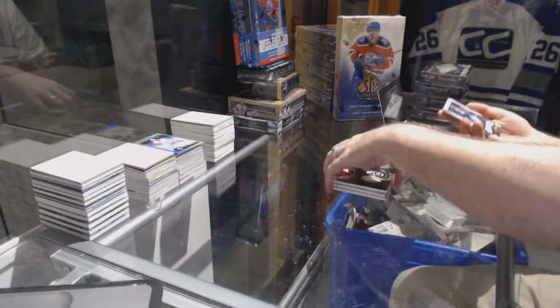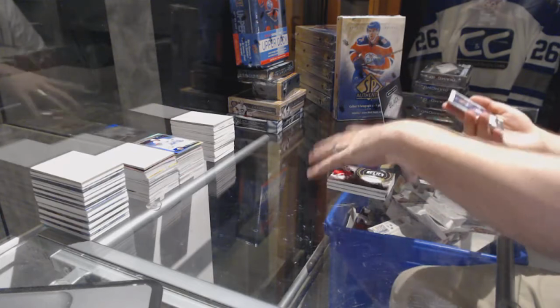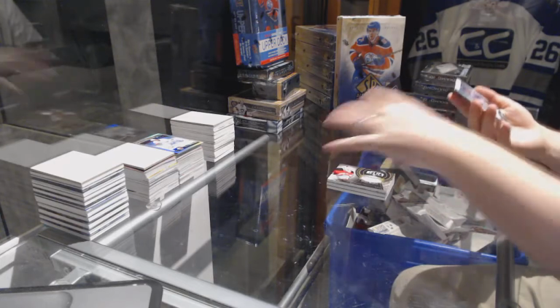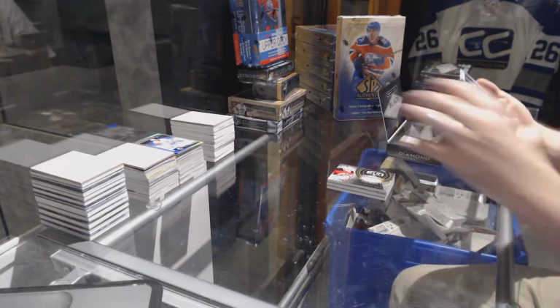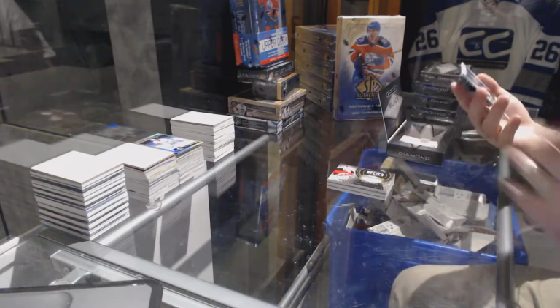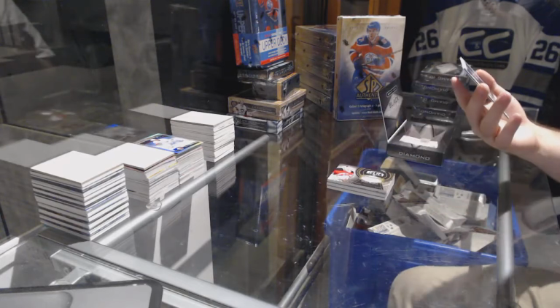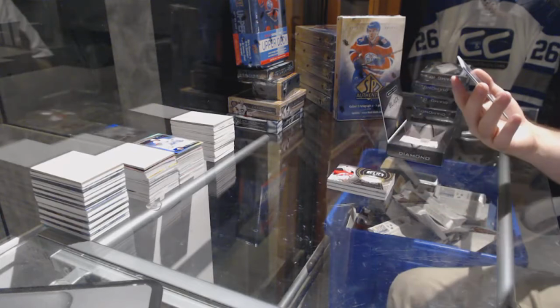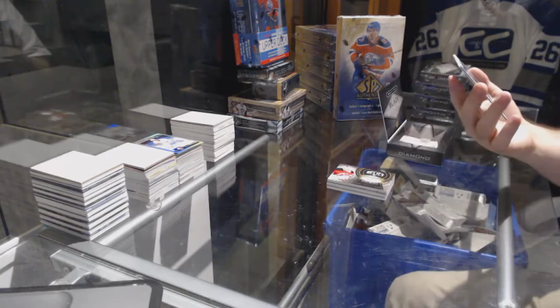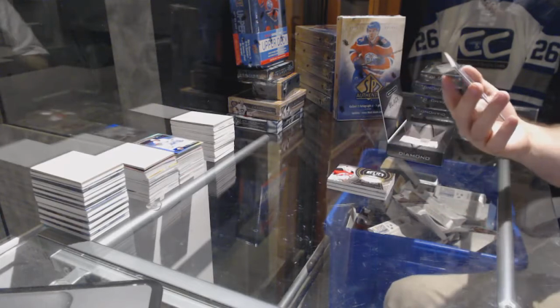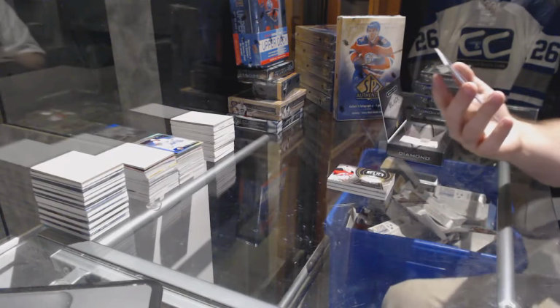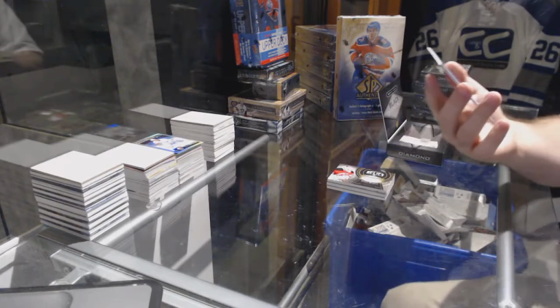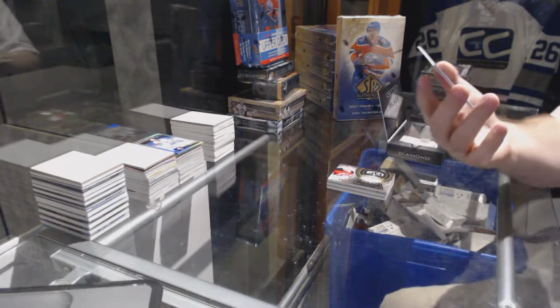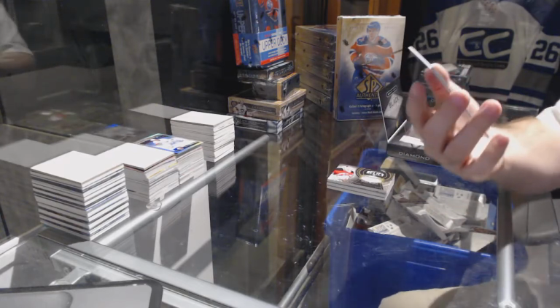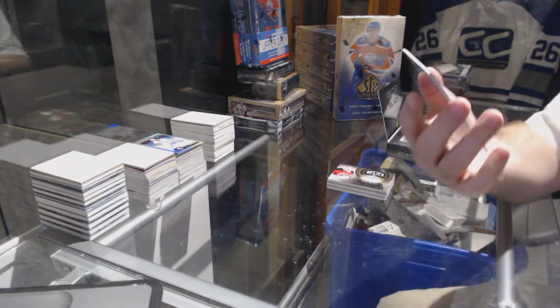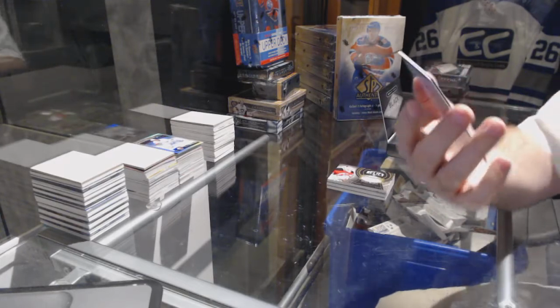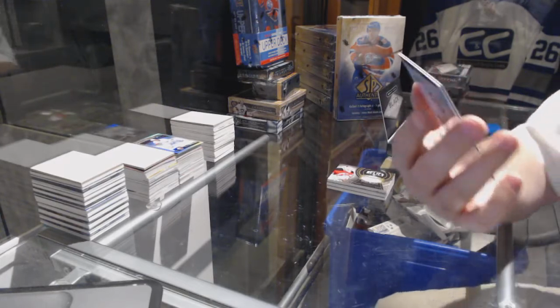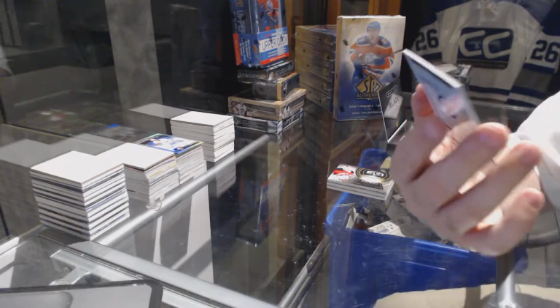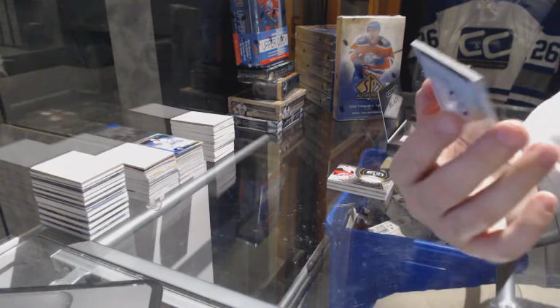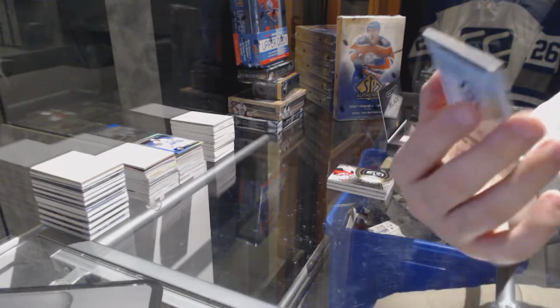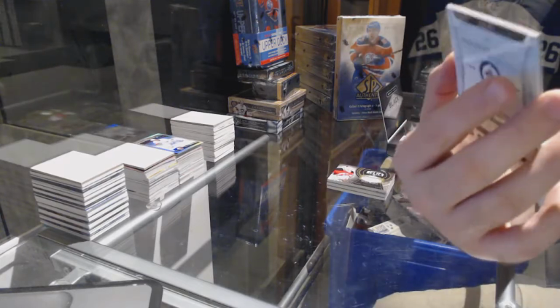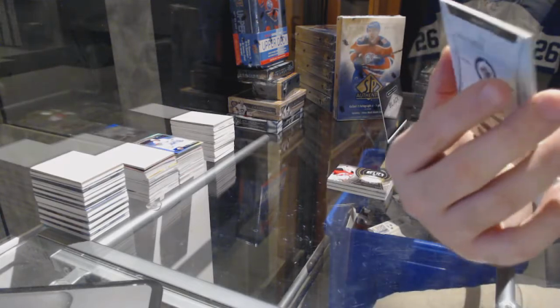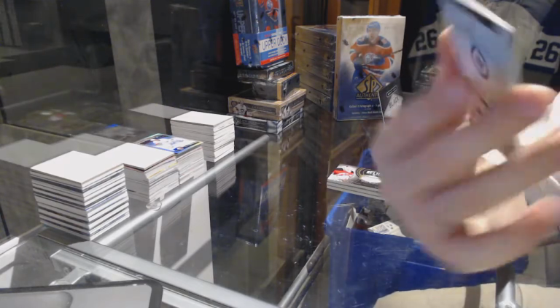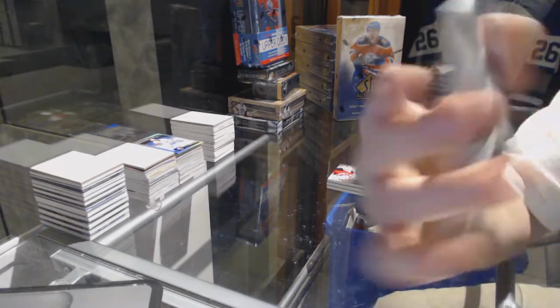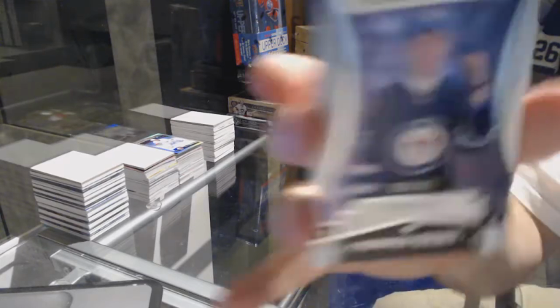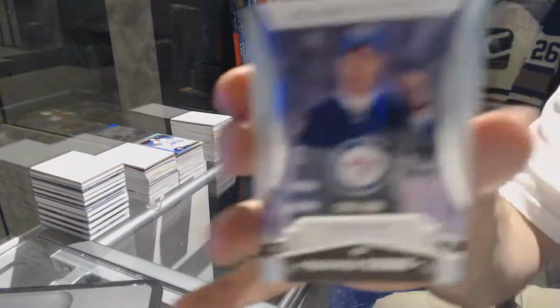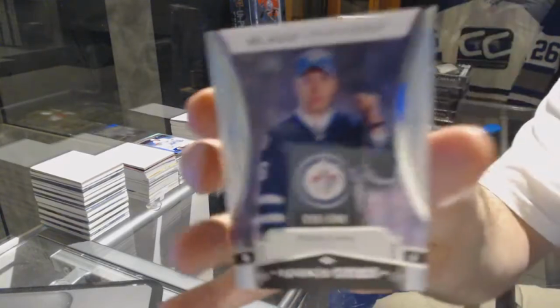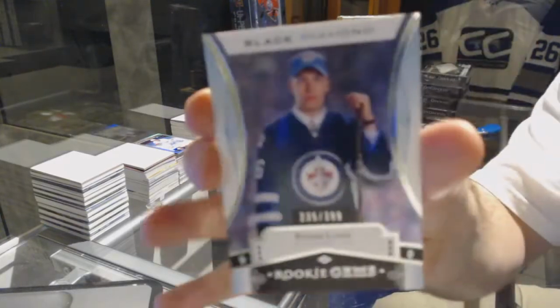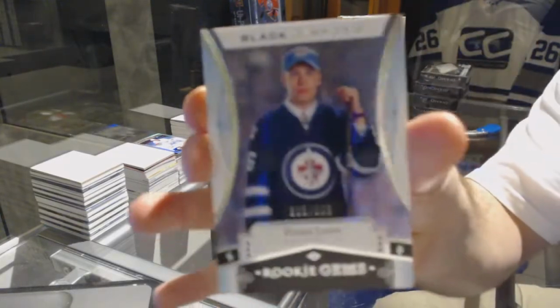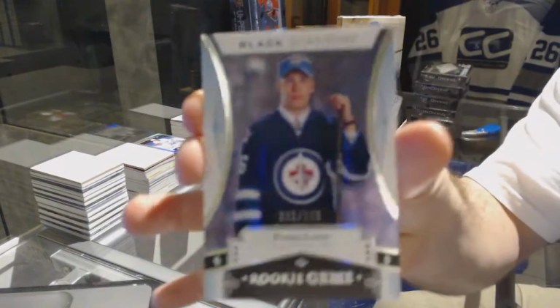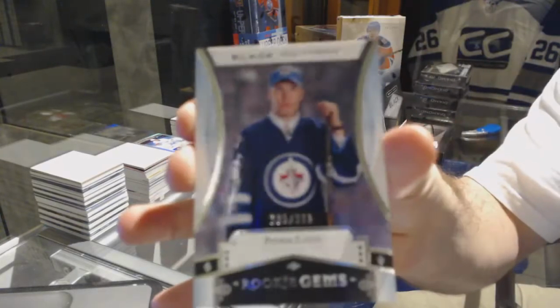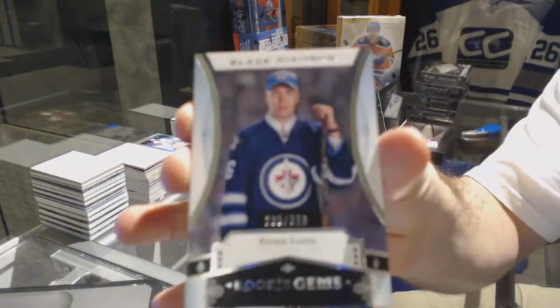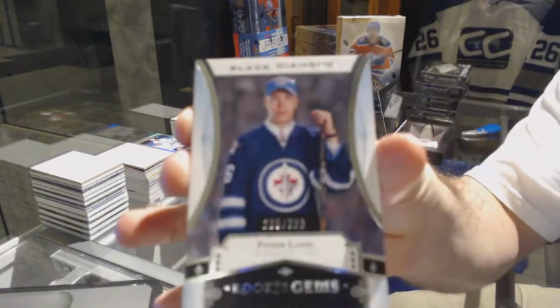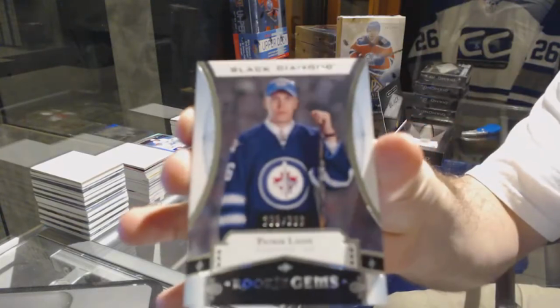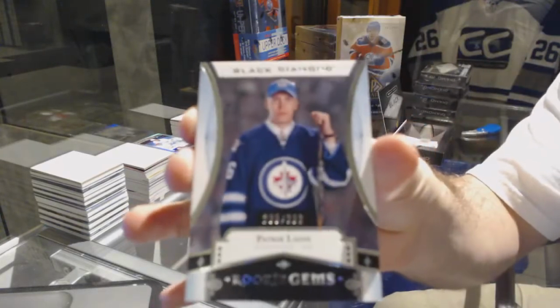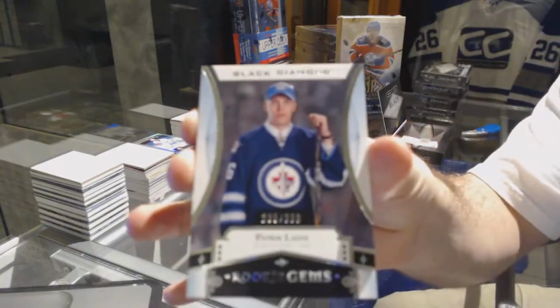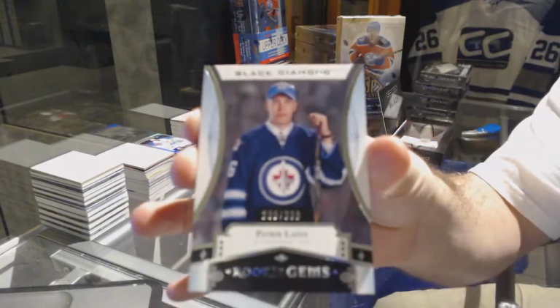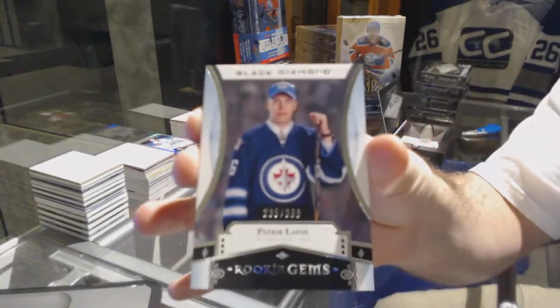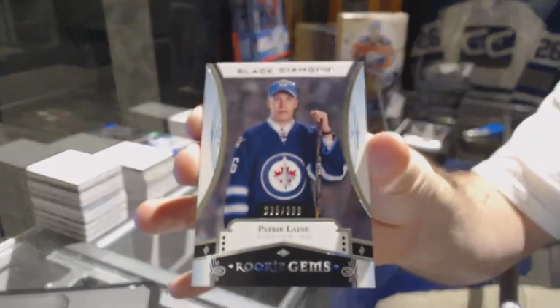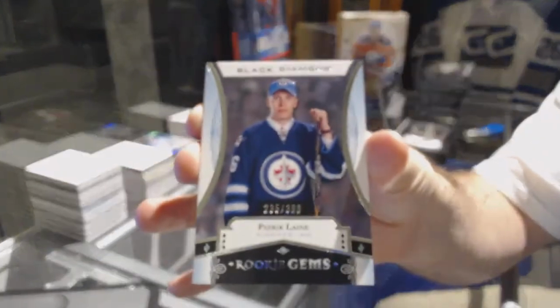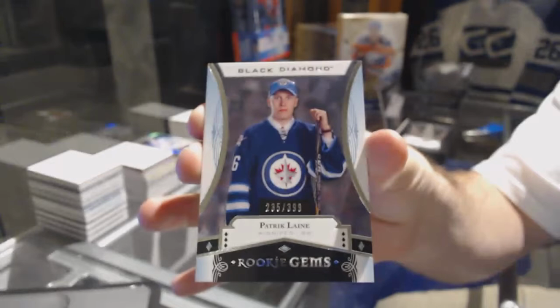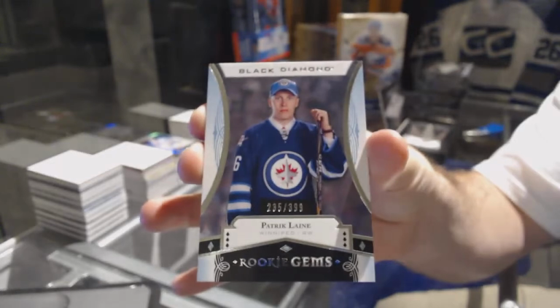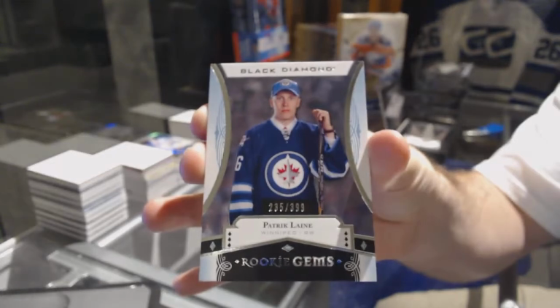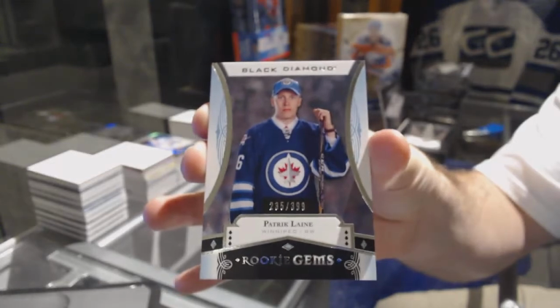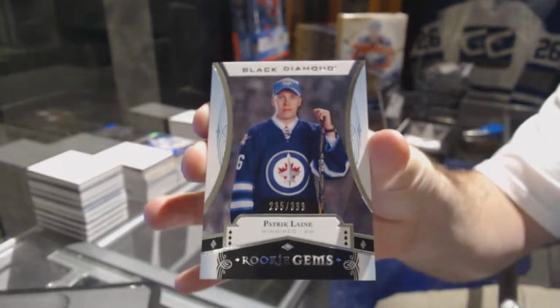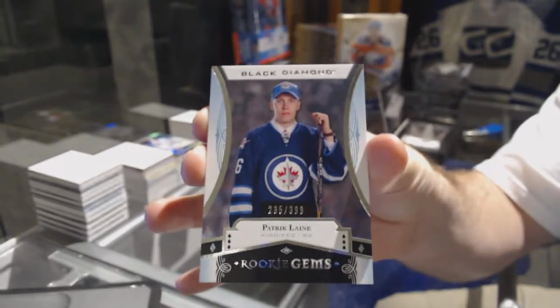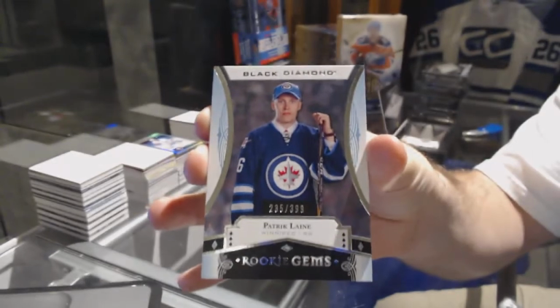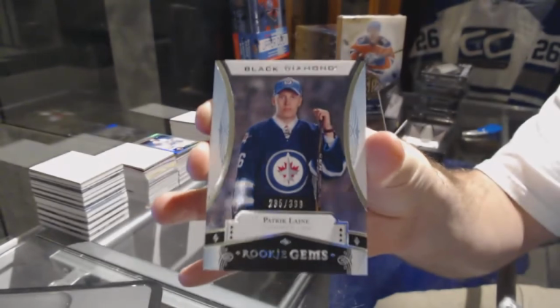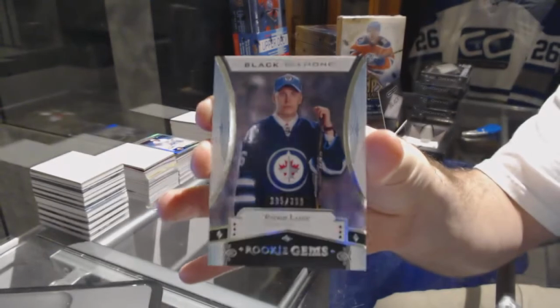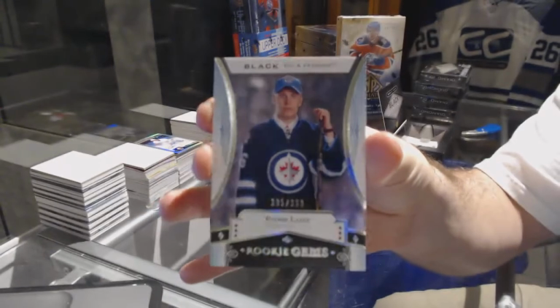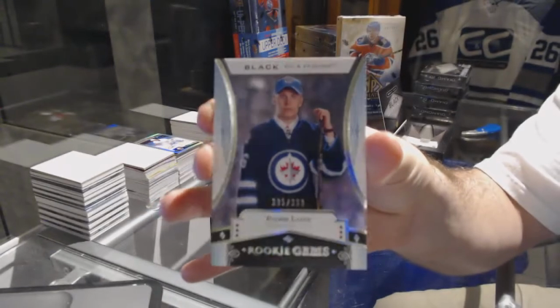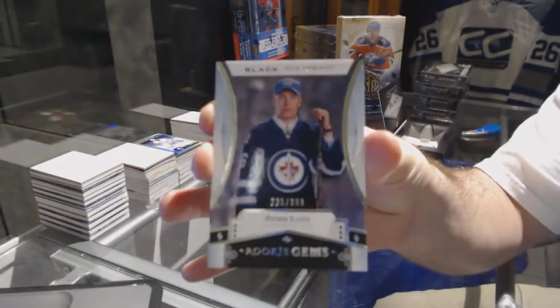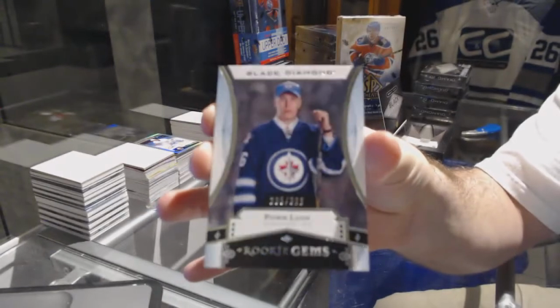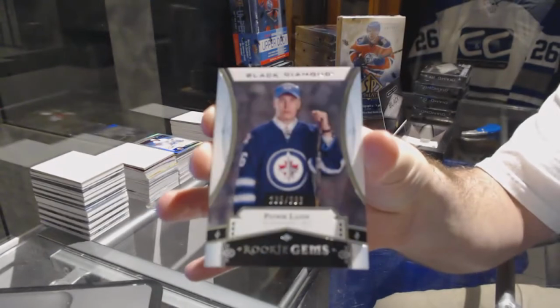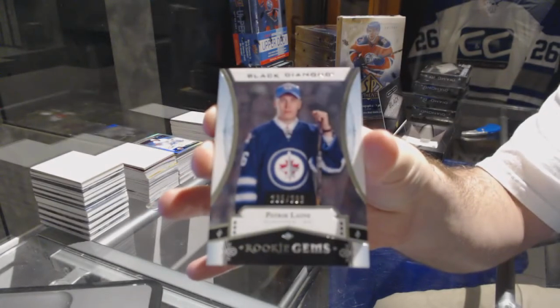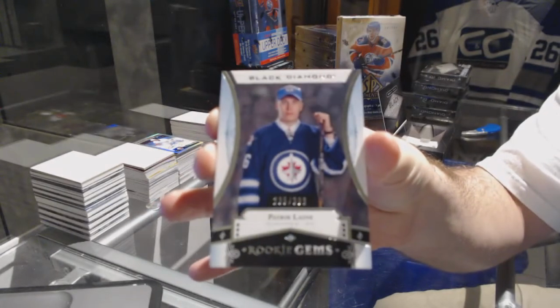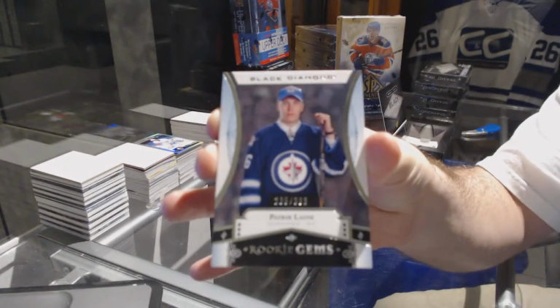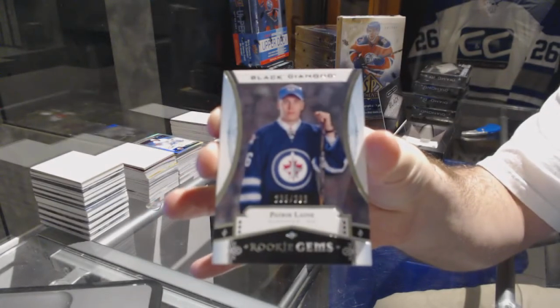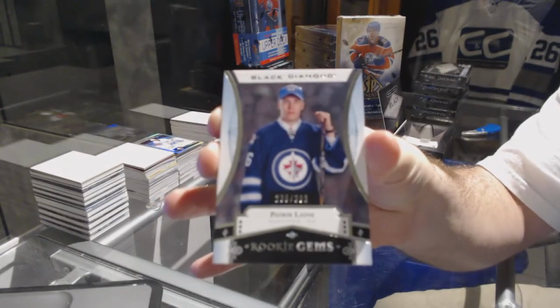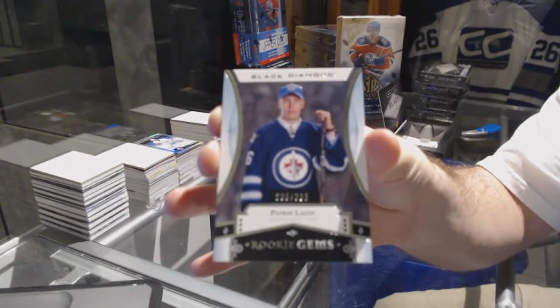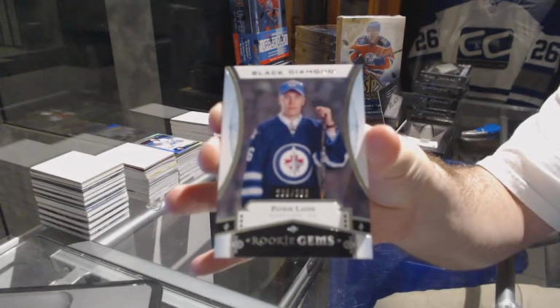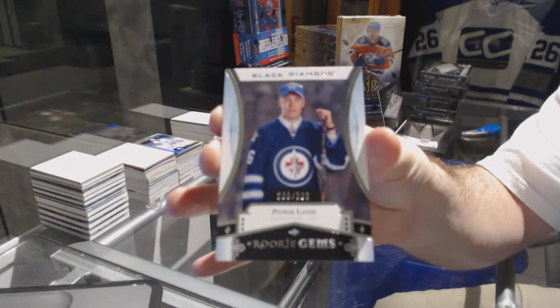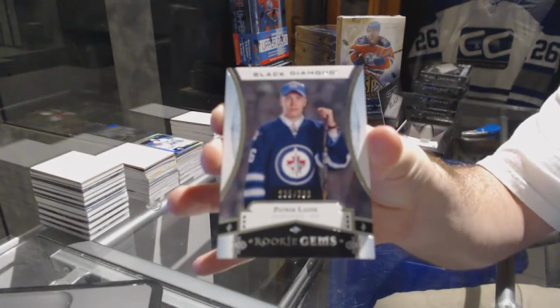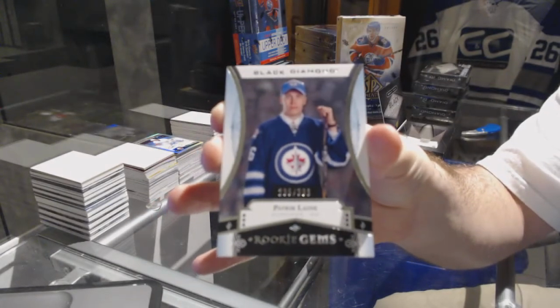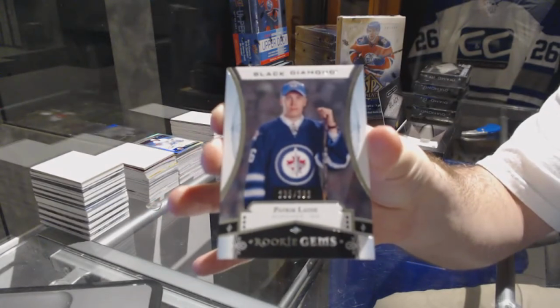Numbered to 399, rookie gems — Patrick Laine!